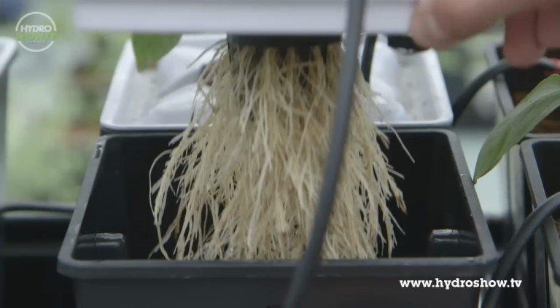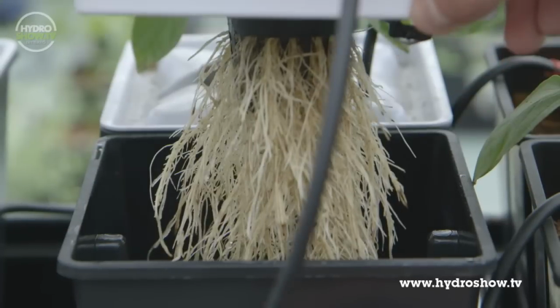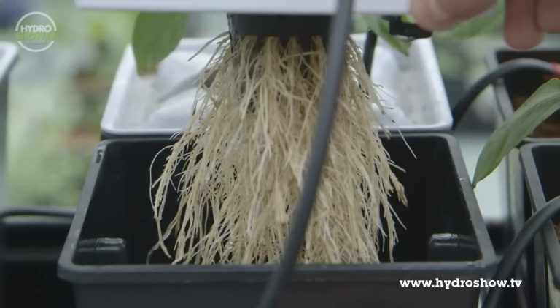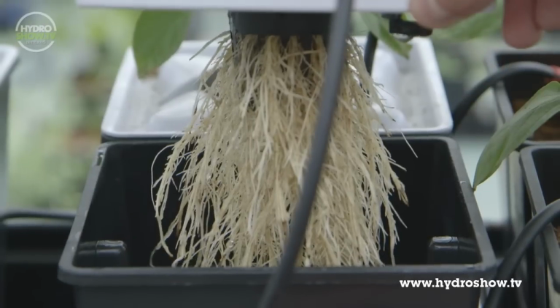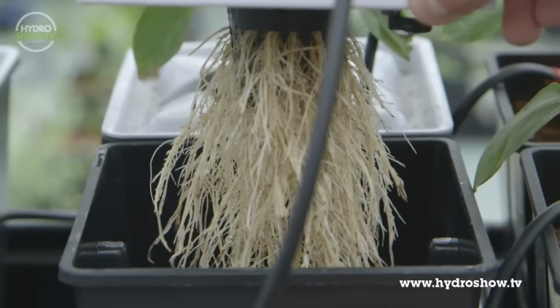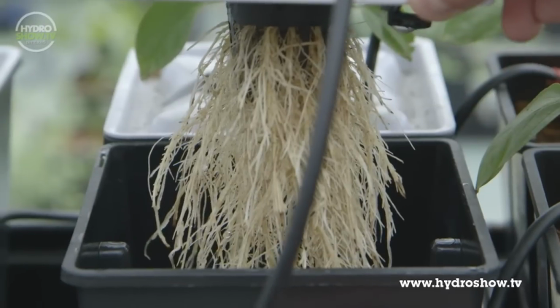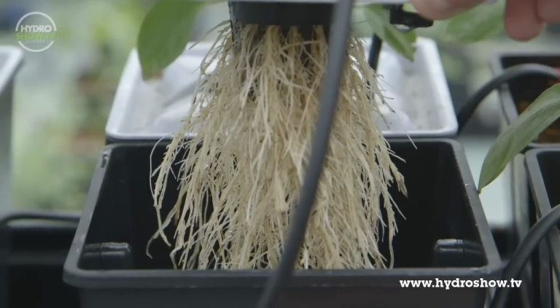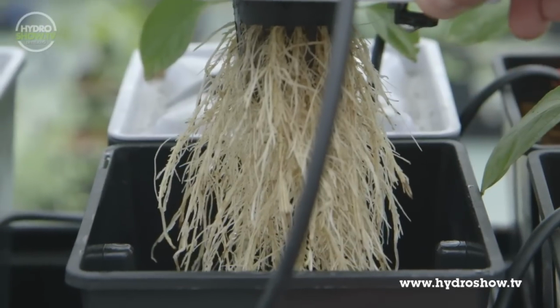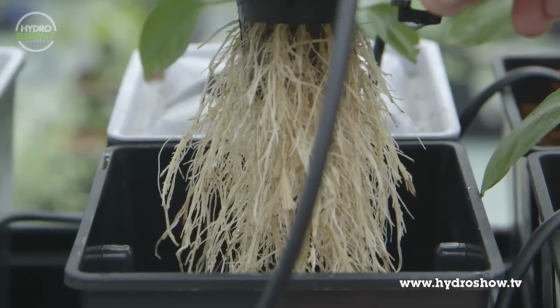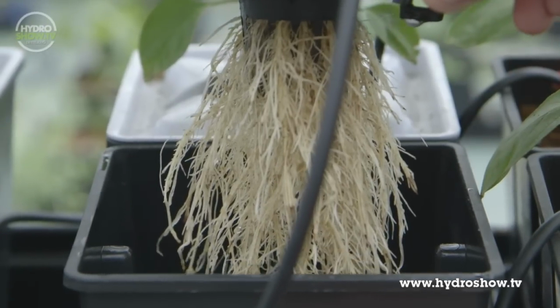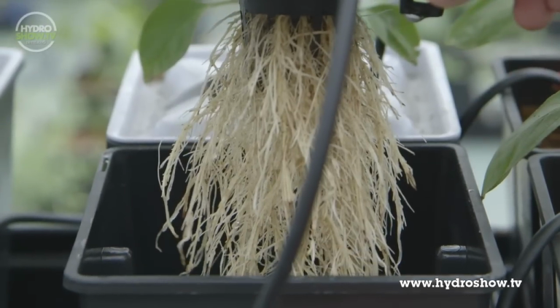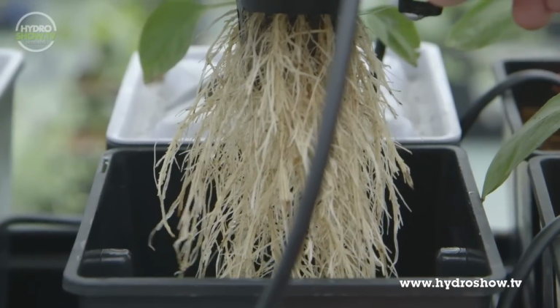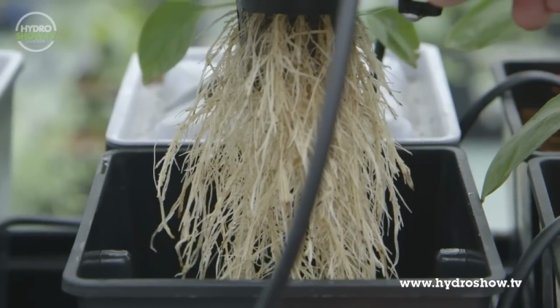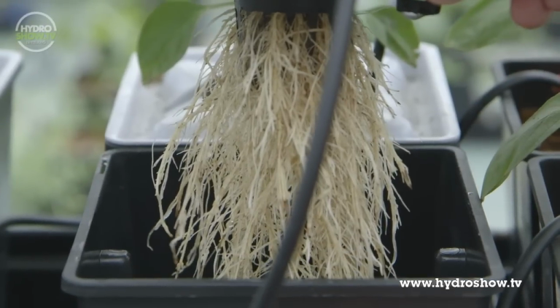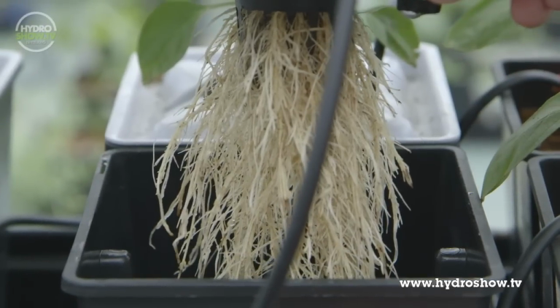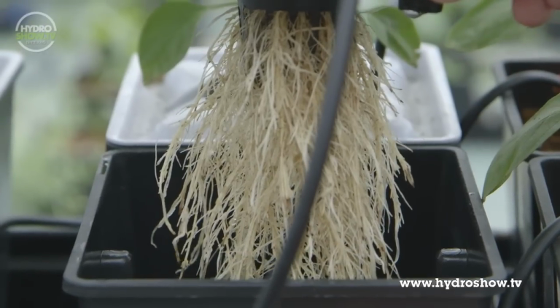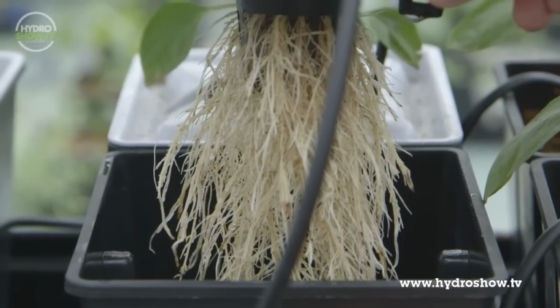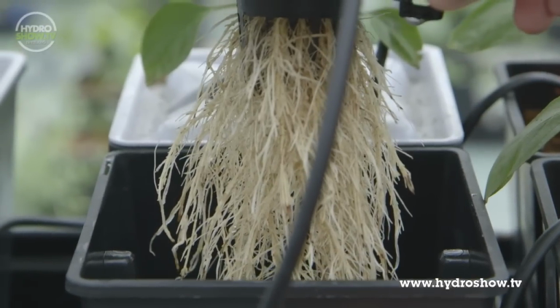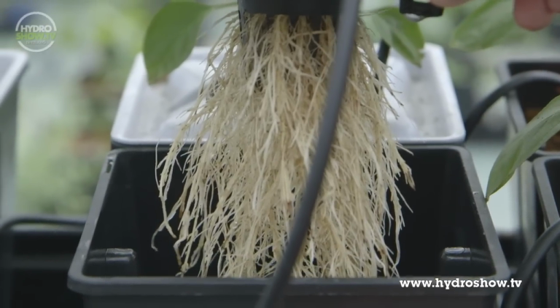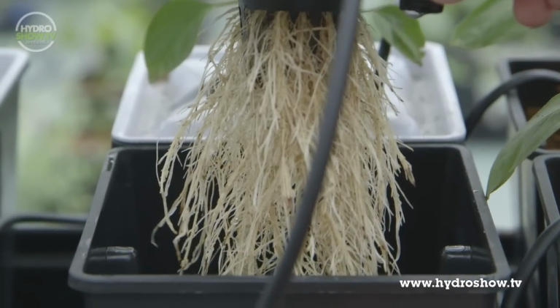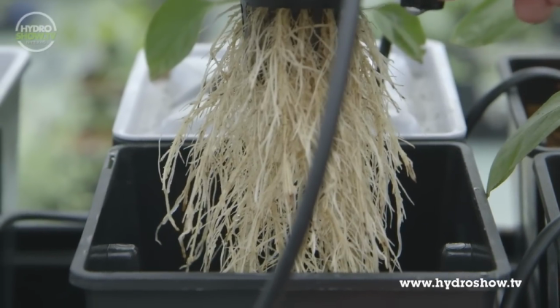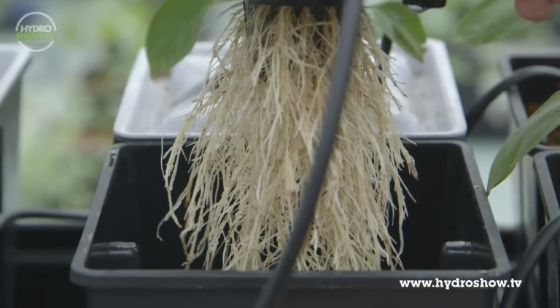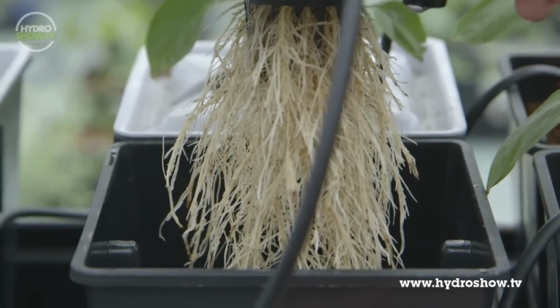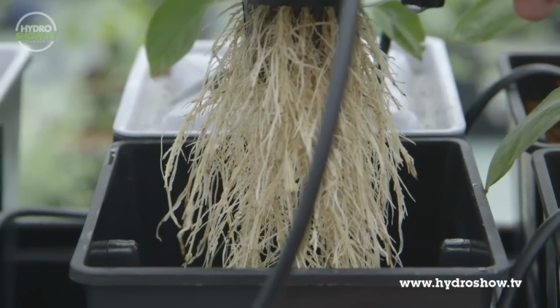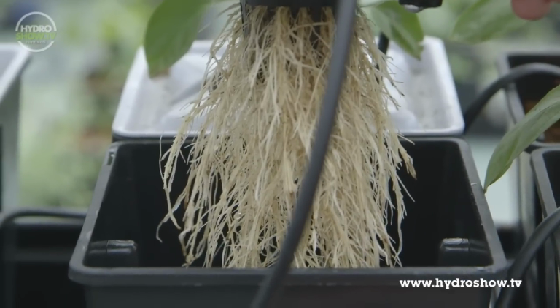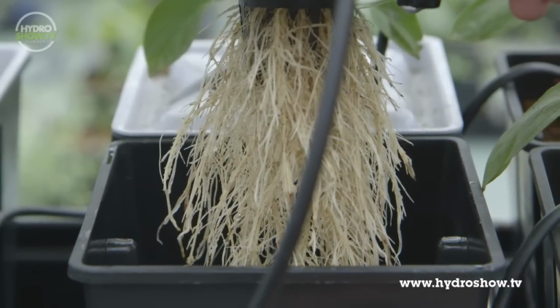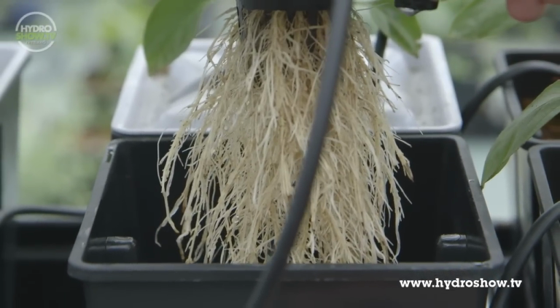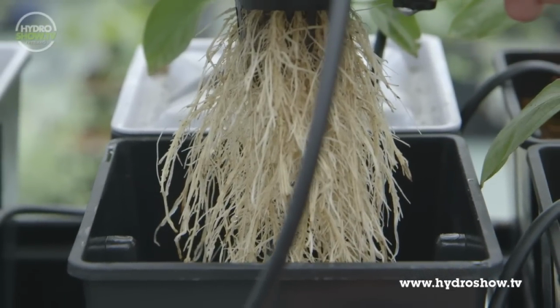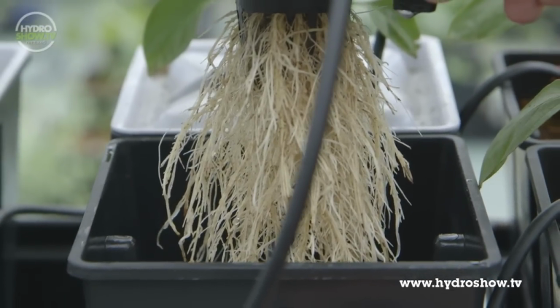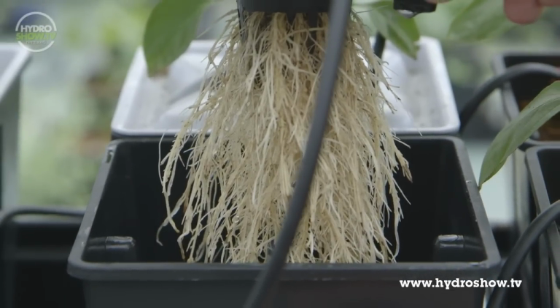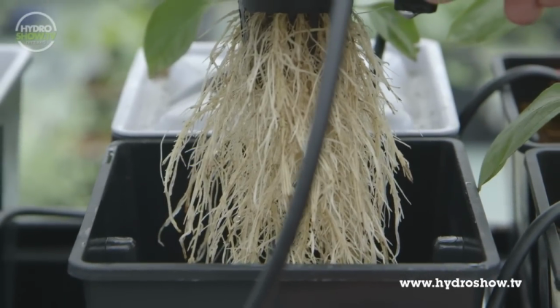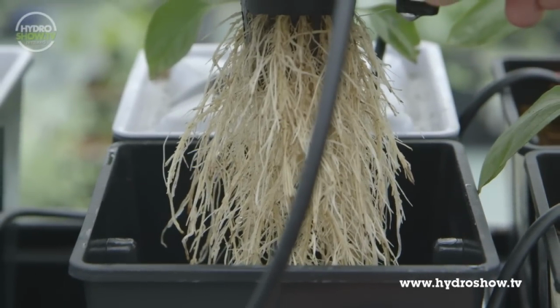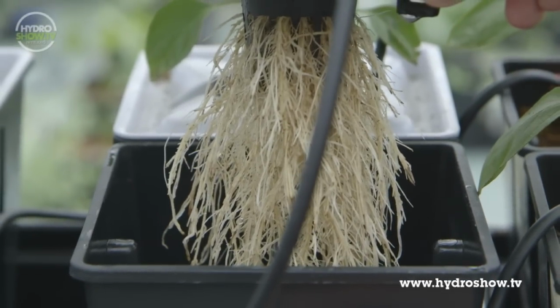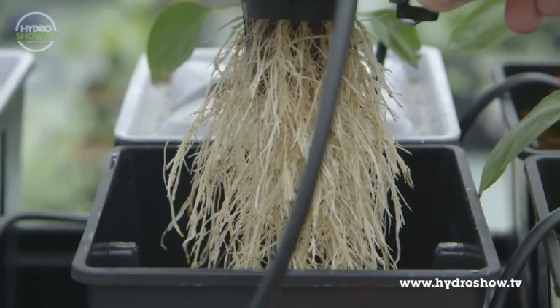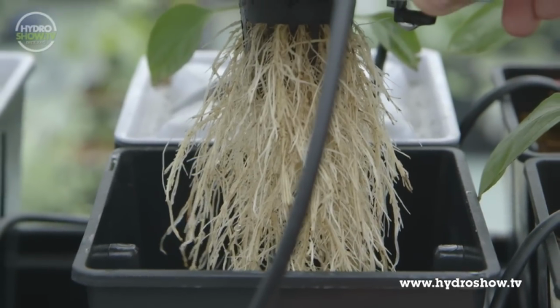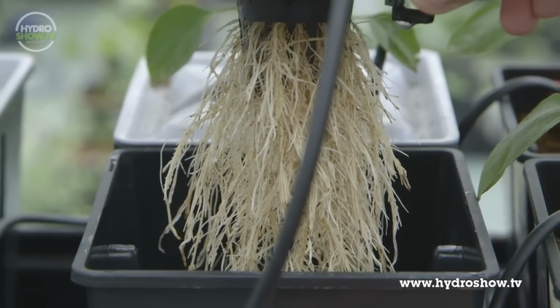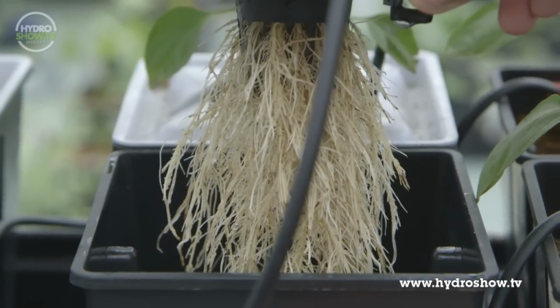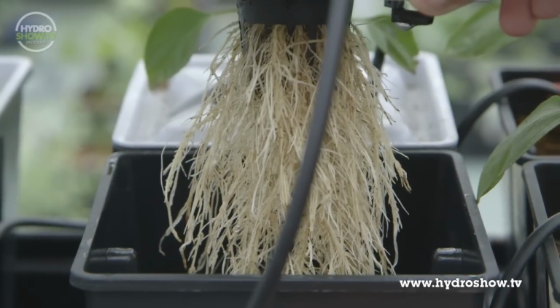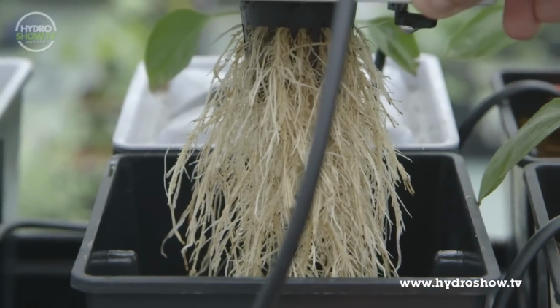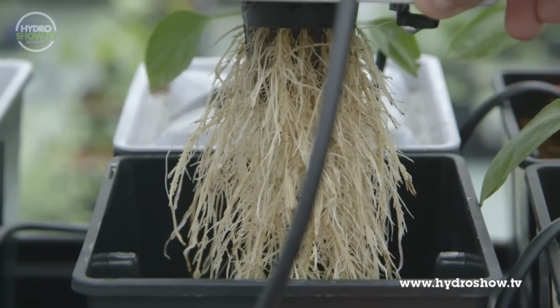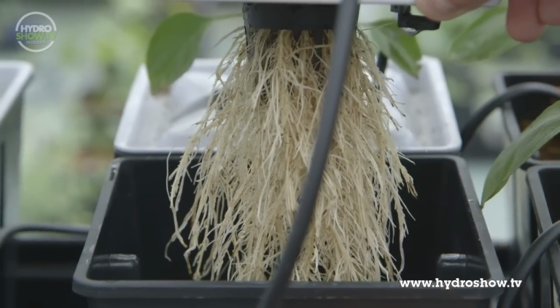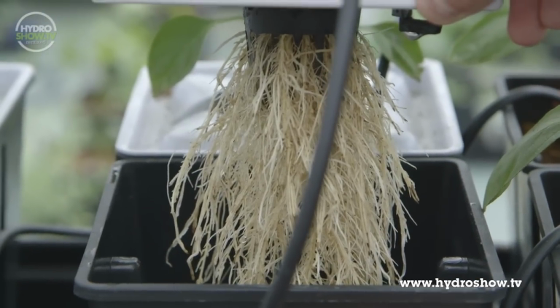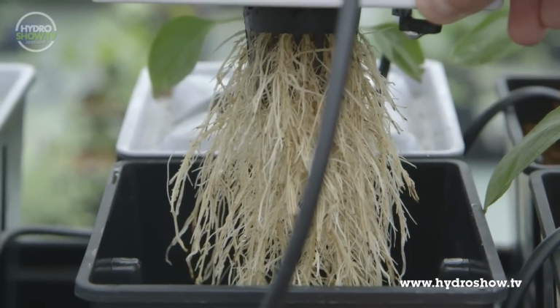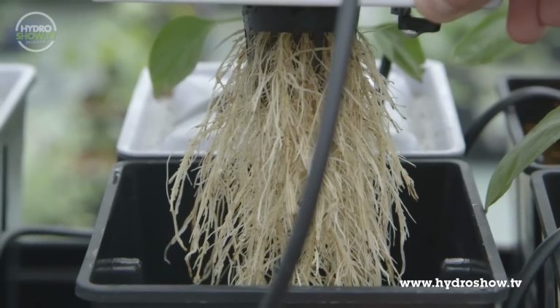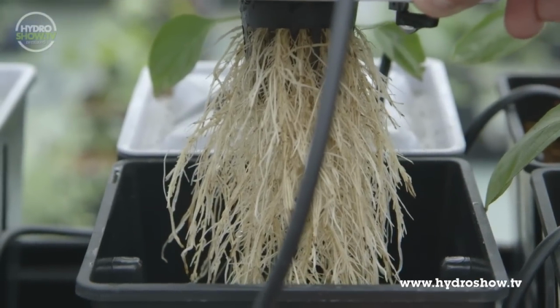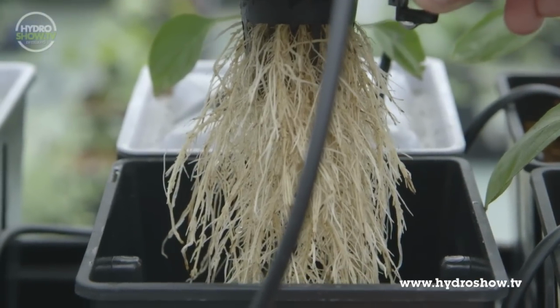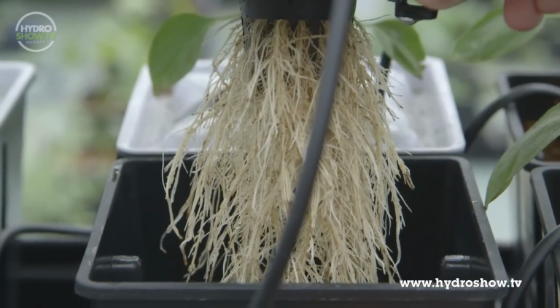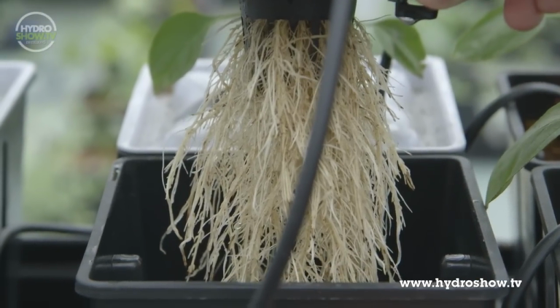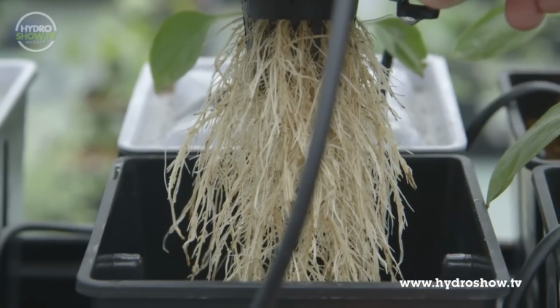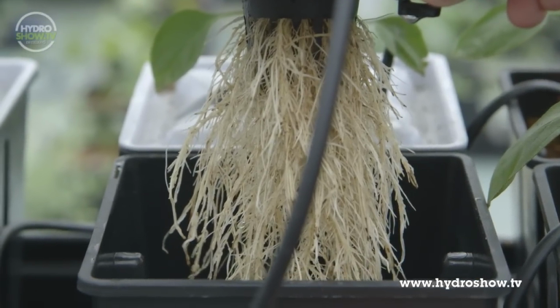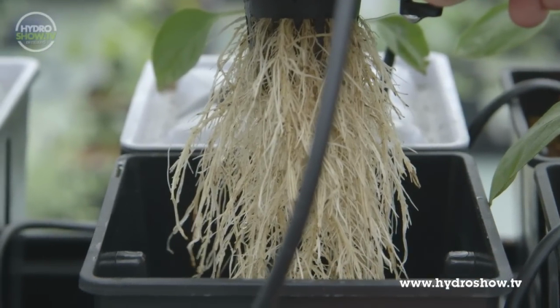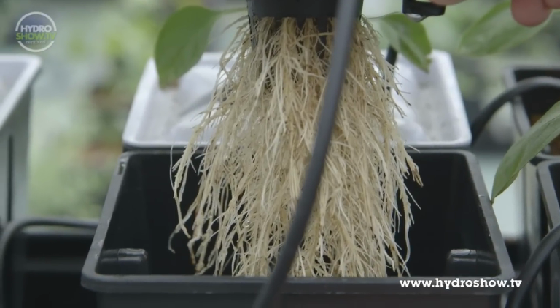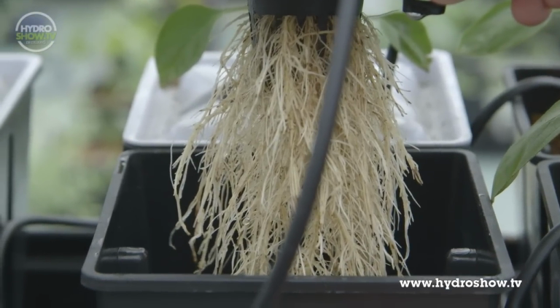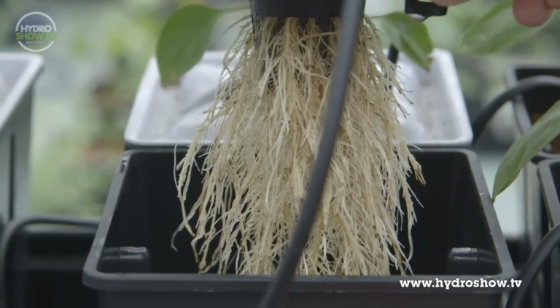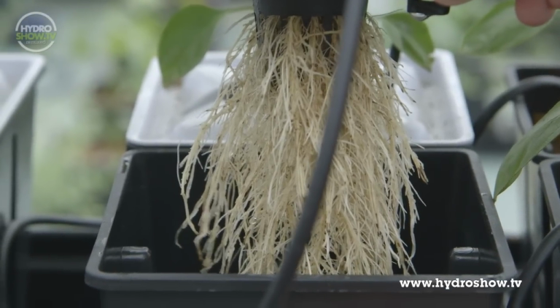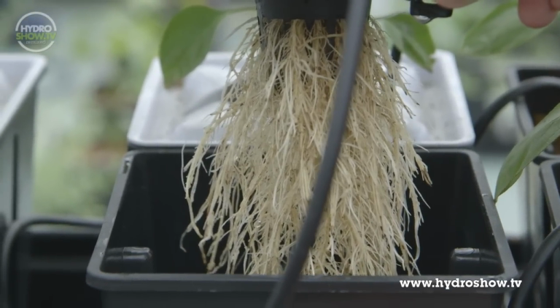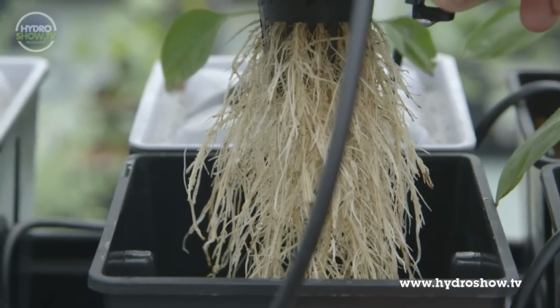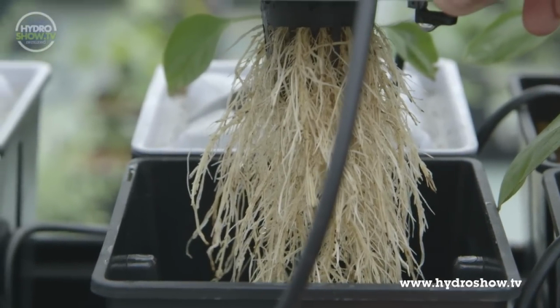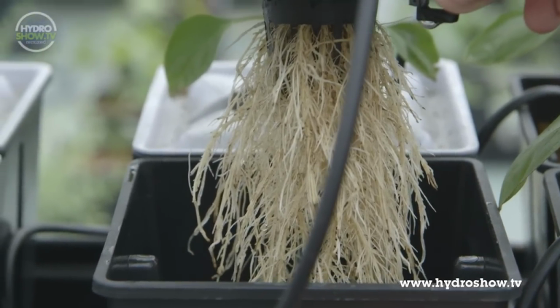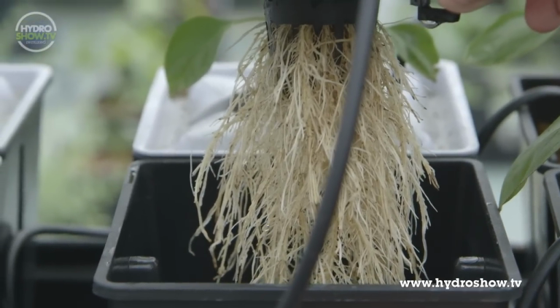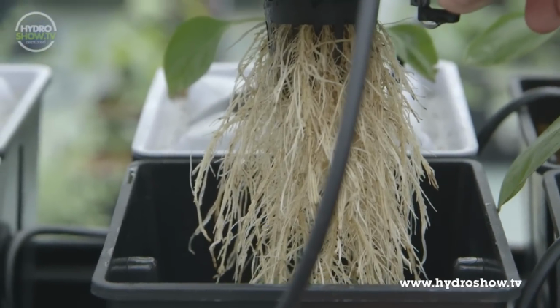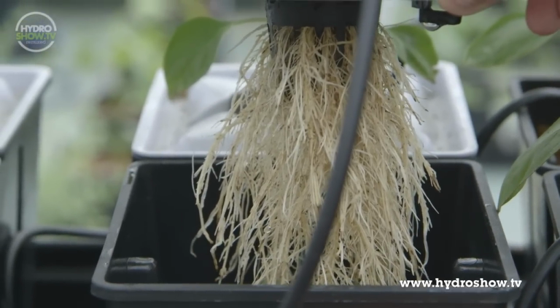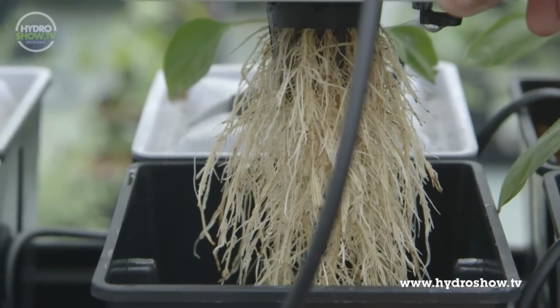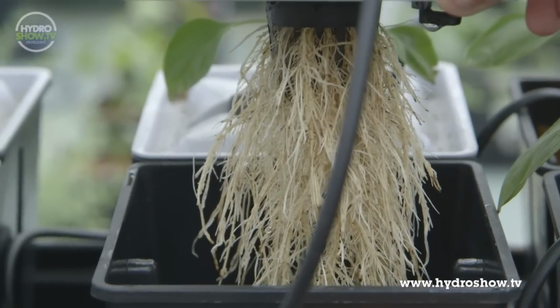There's your root system — obviously as the plant gets larger, the root system will just get larger and larger.